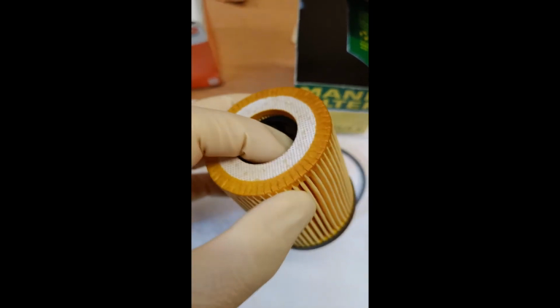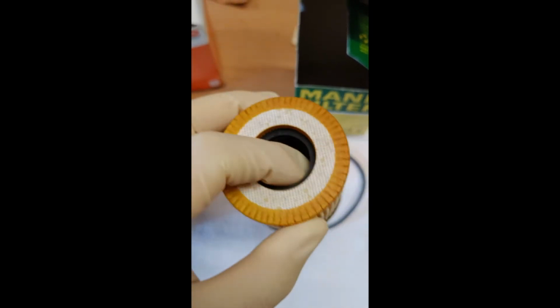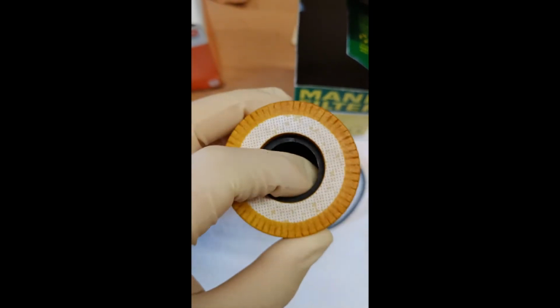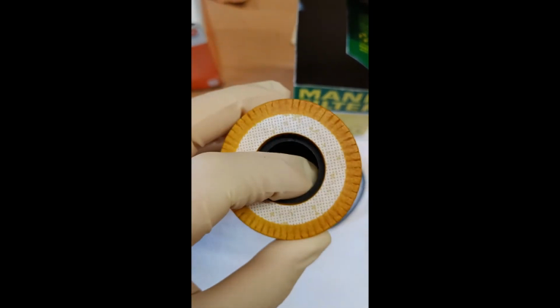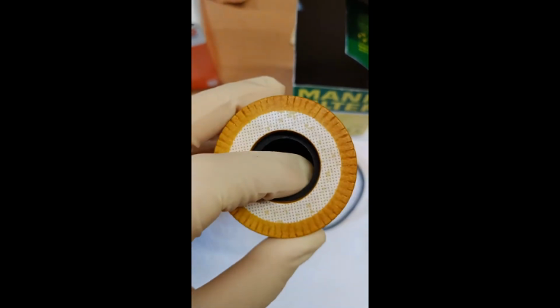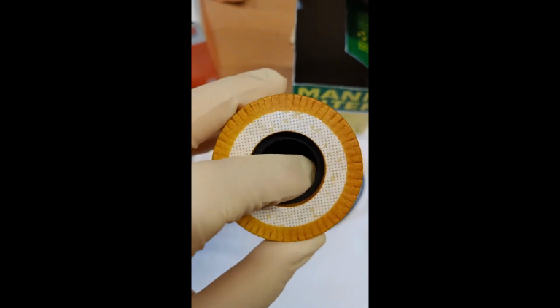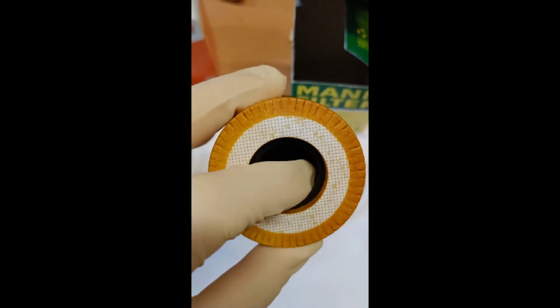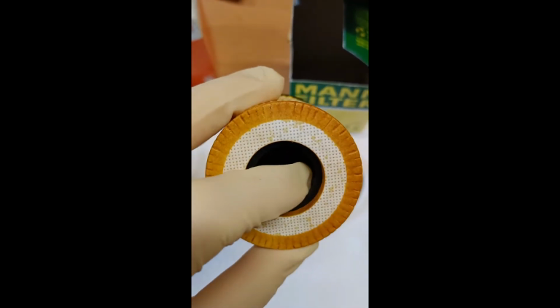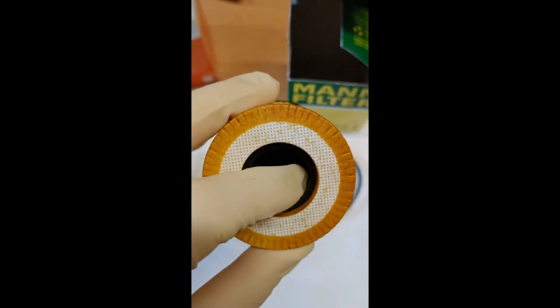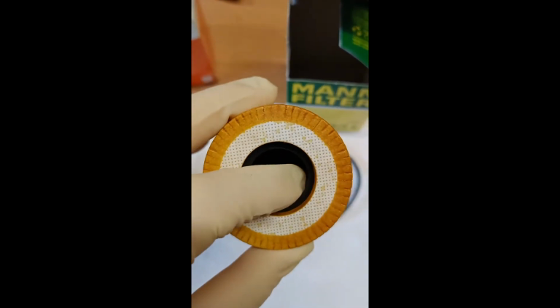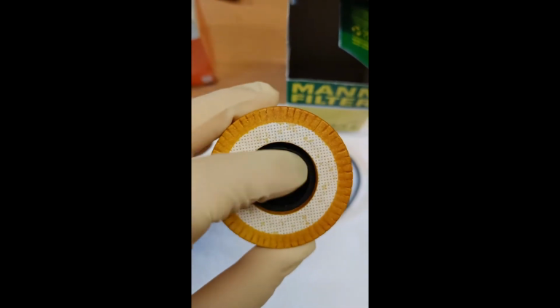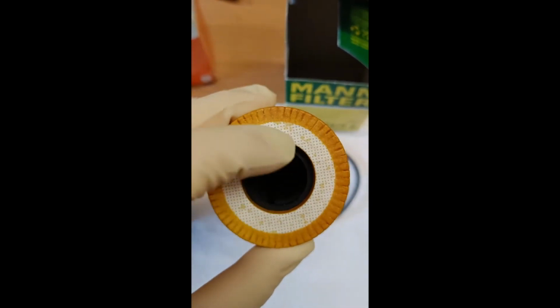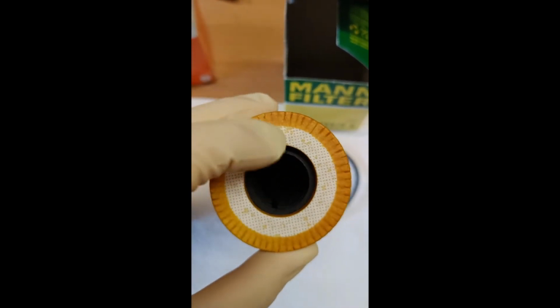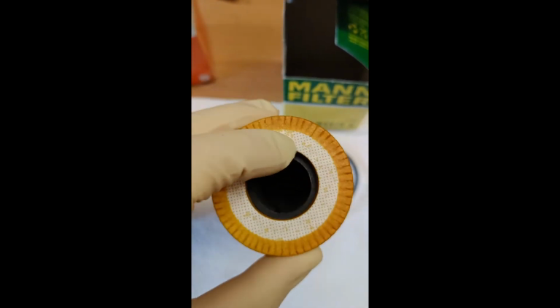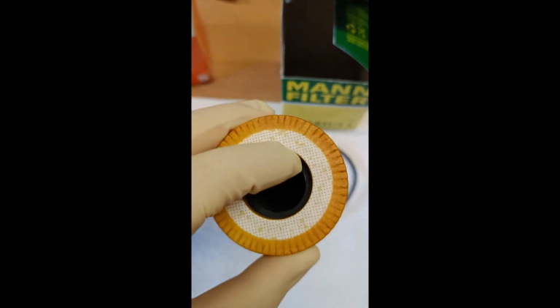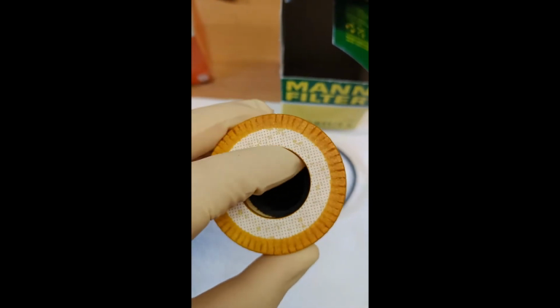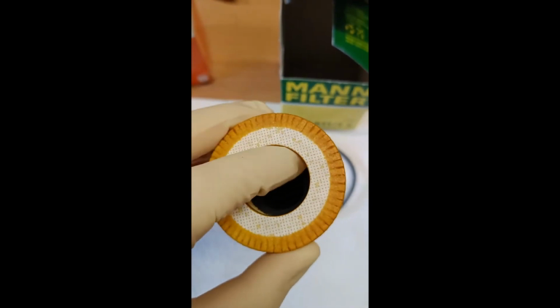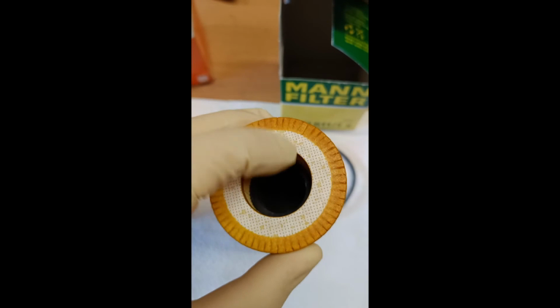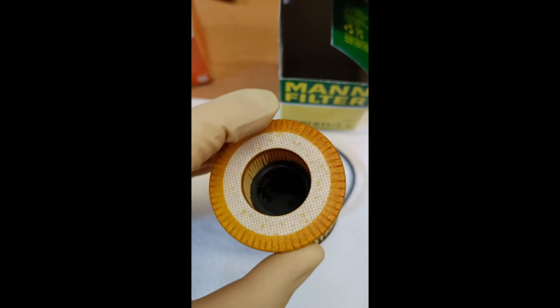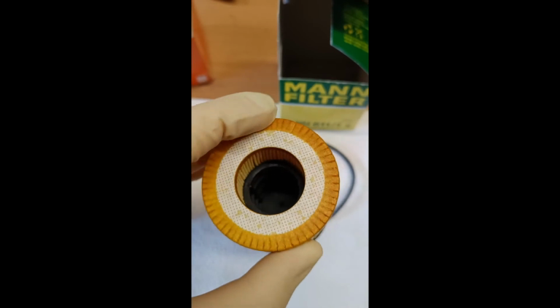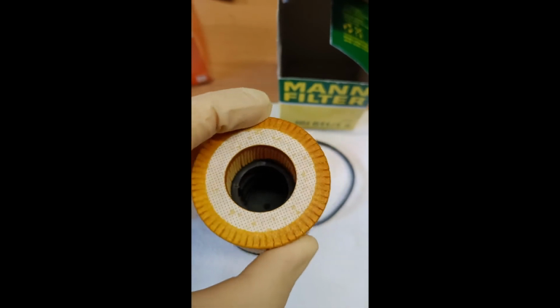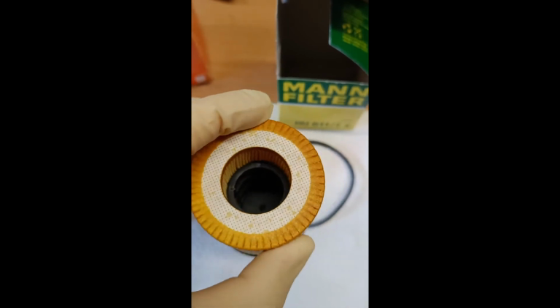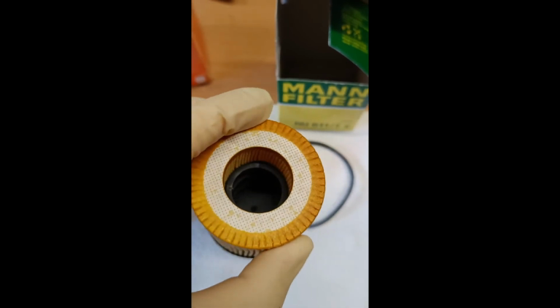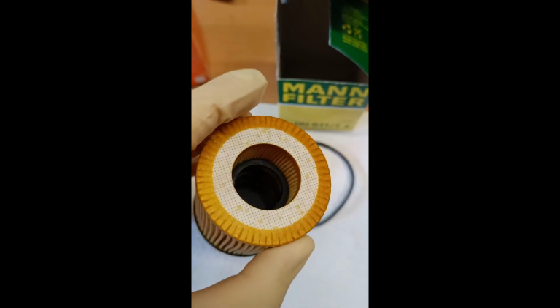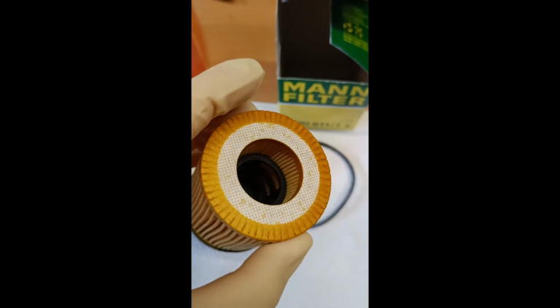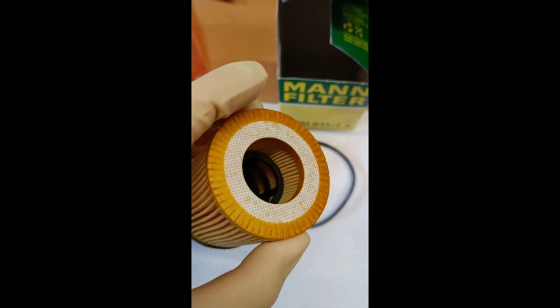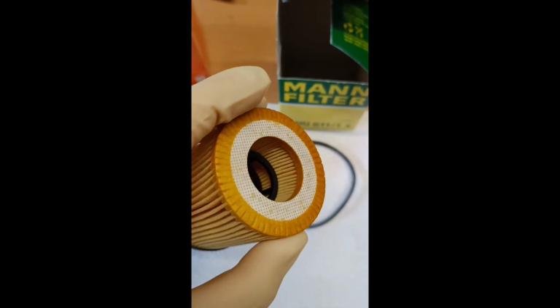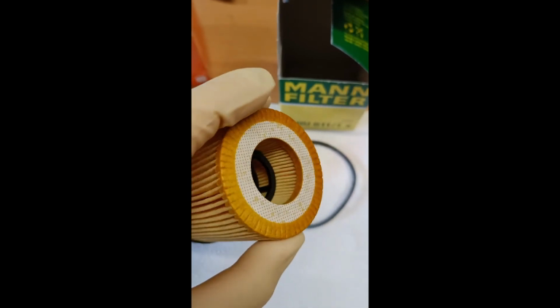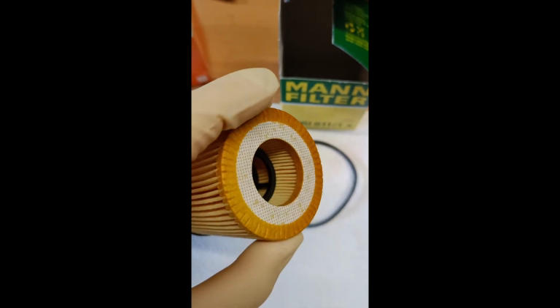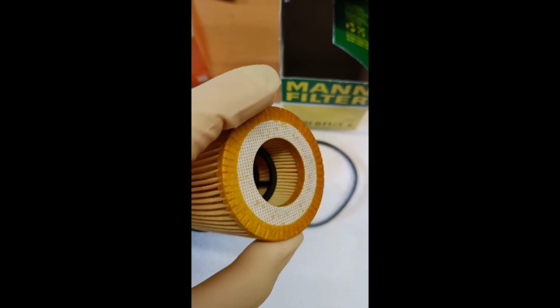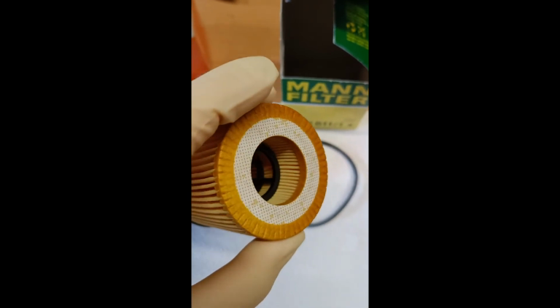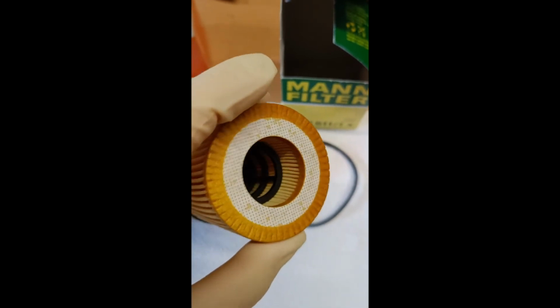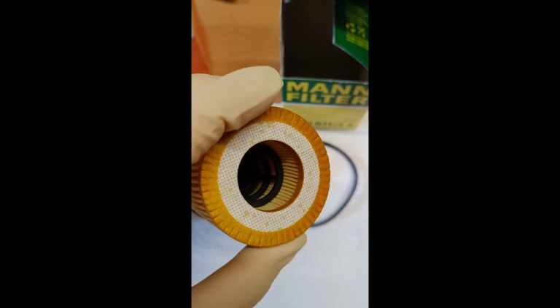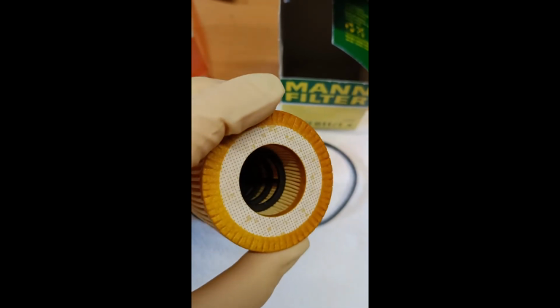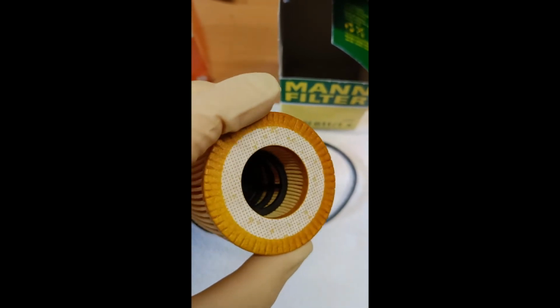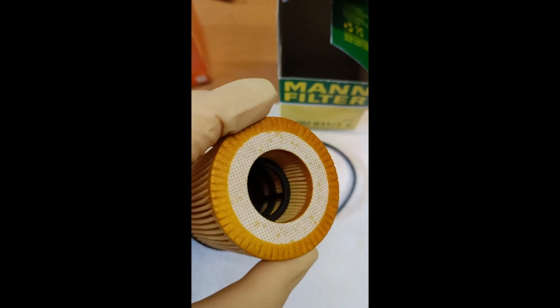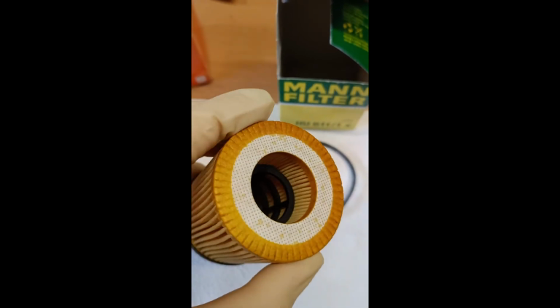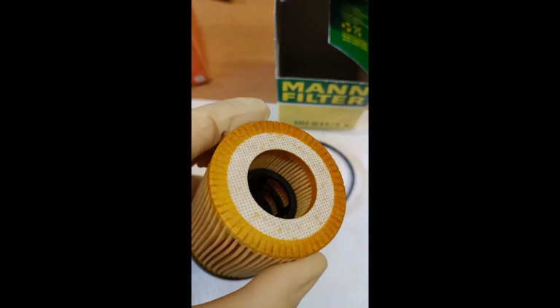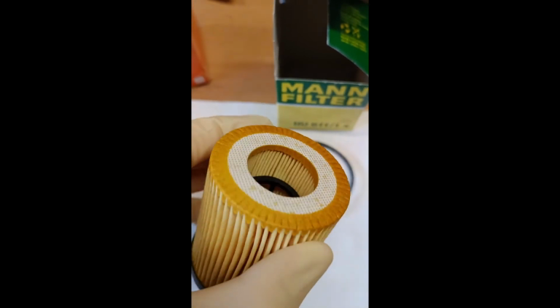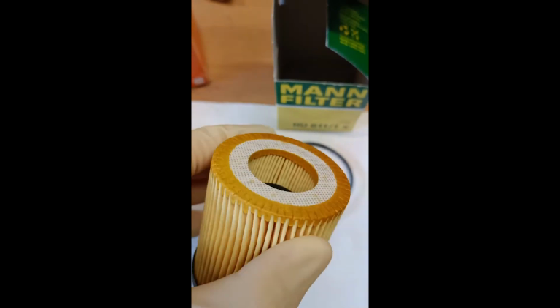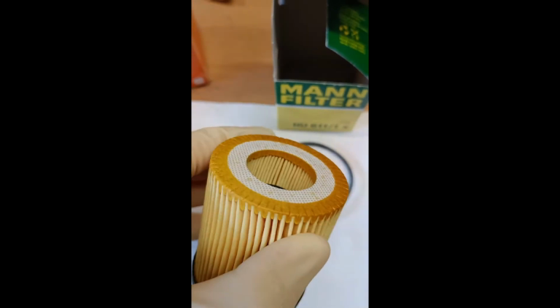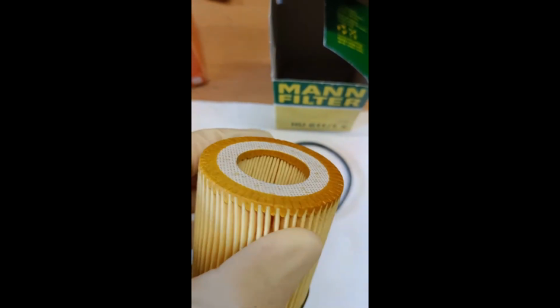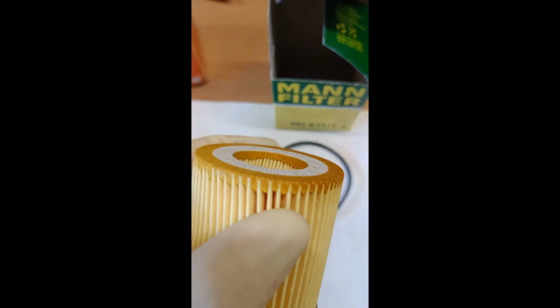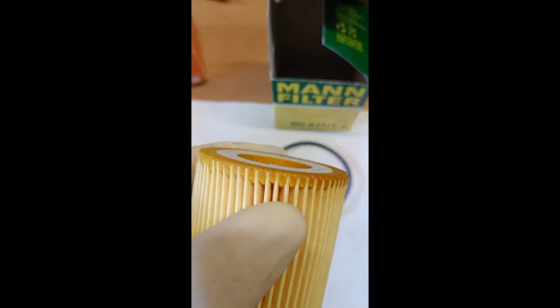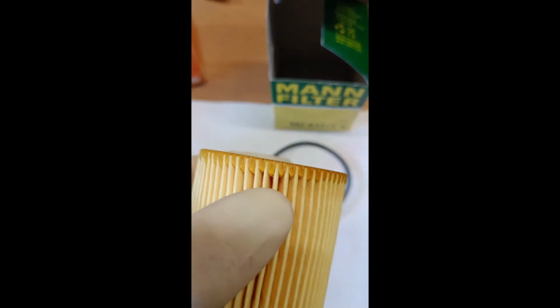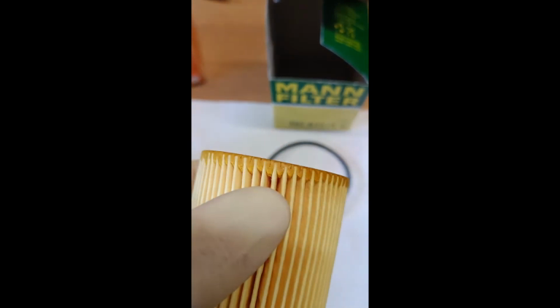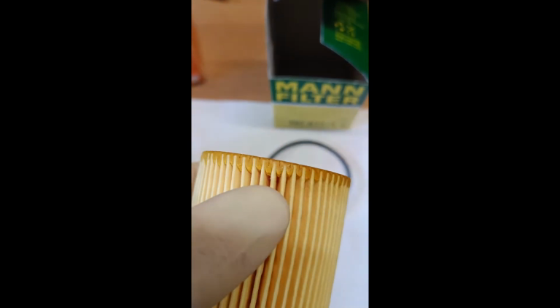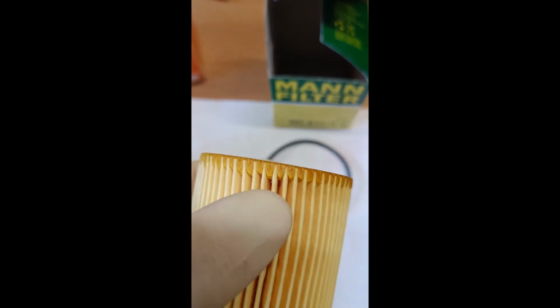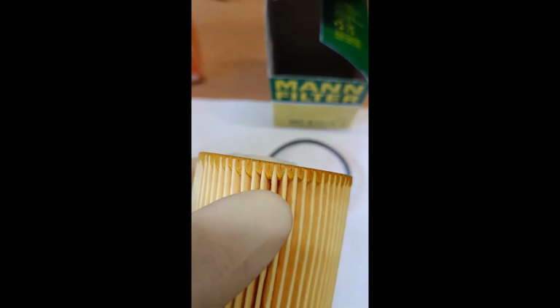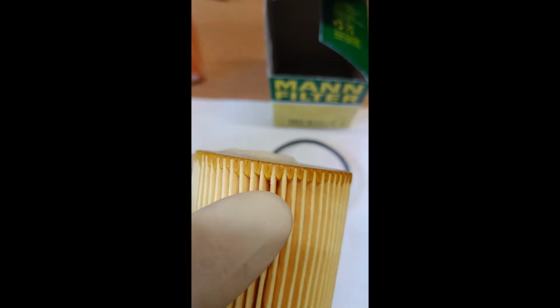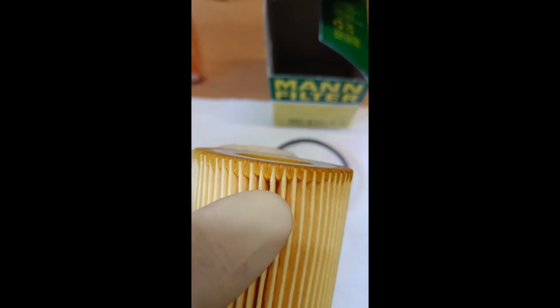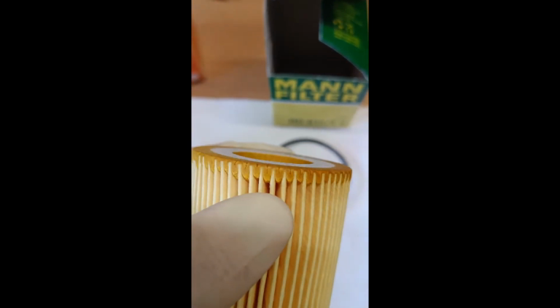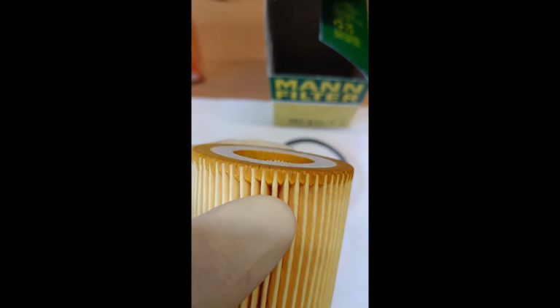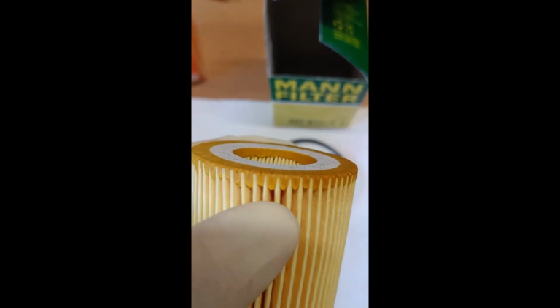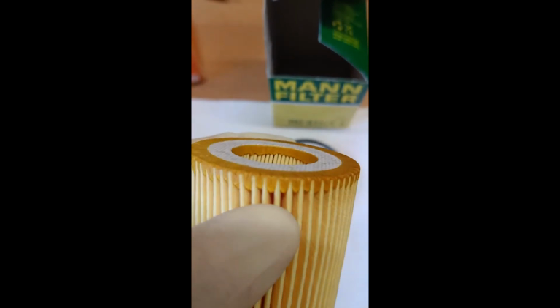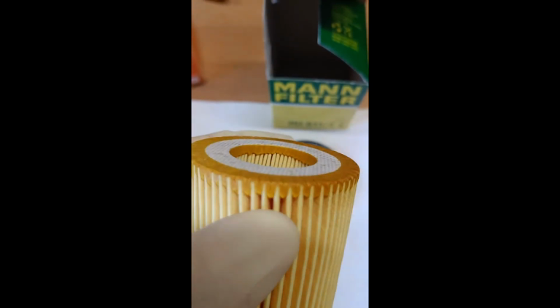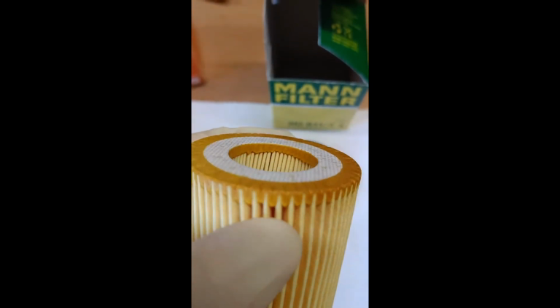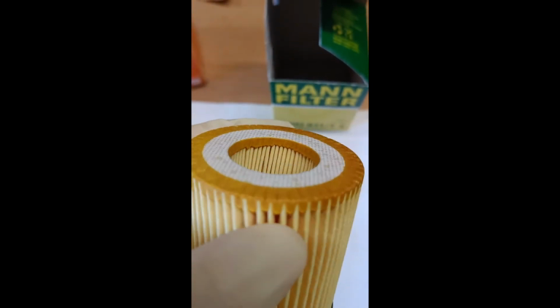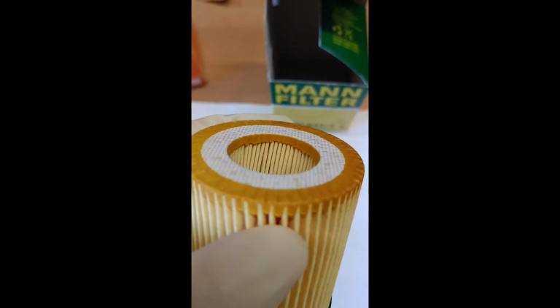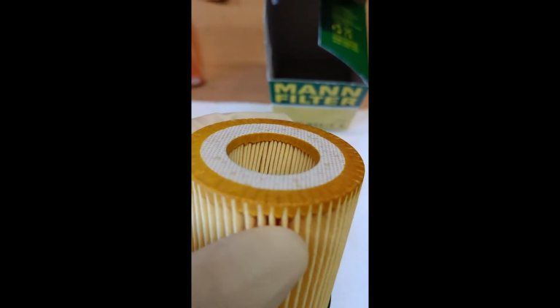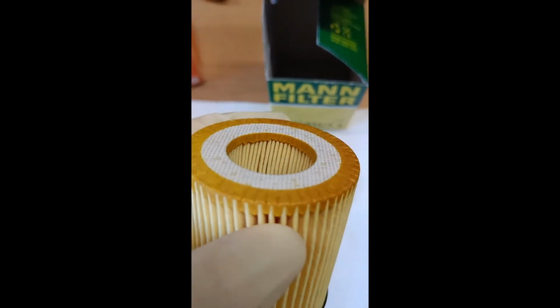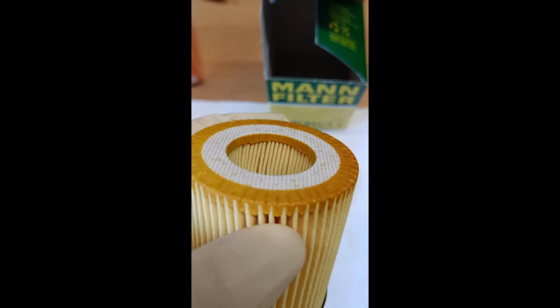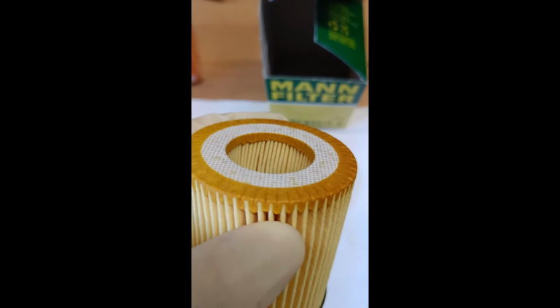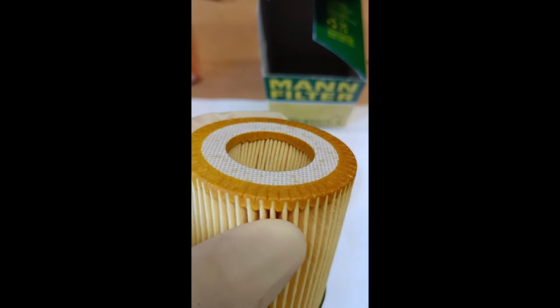From a price point they are all on the same level, under €5 per piece. For me, the one from Hengst is the one which is looking the best.